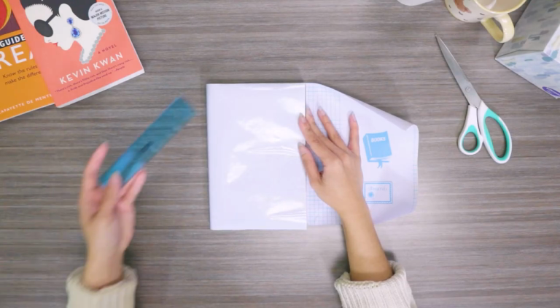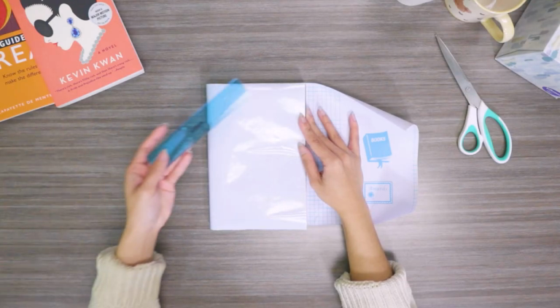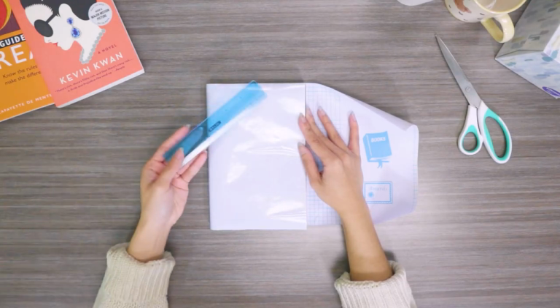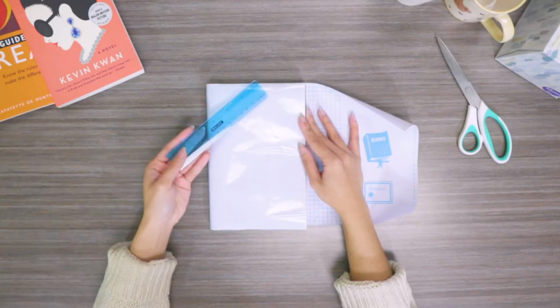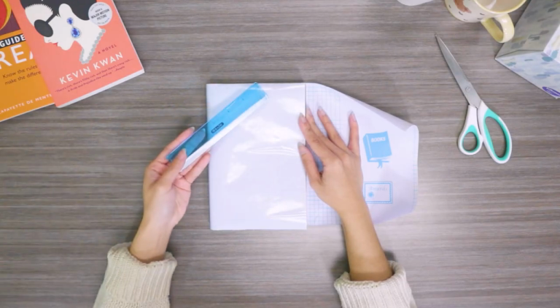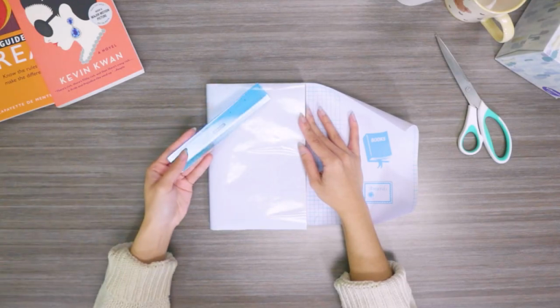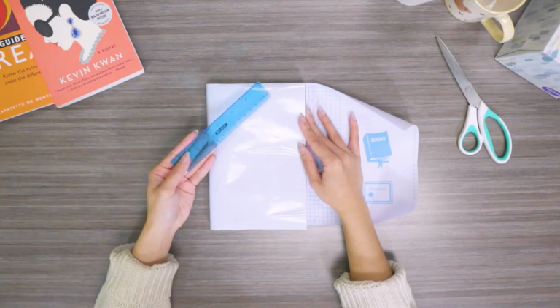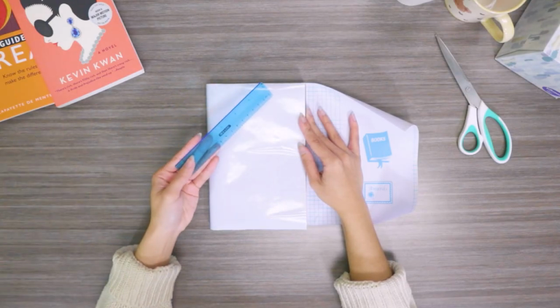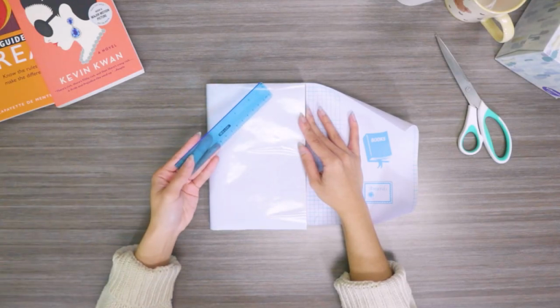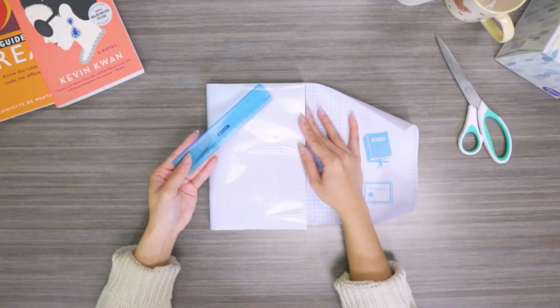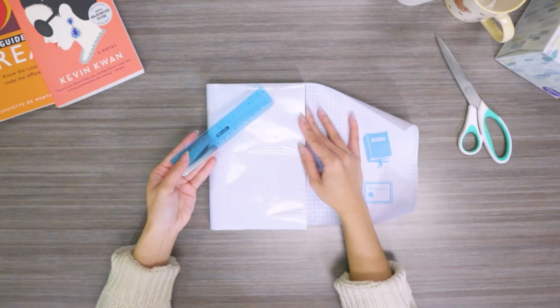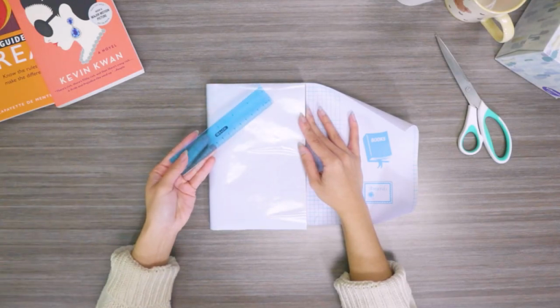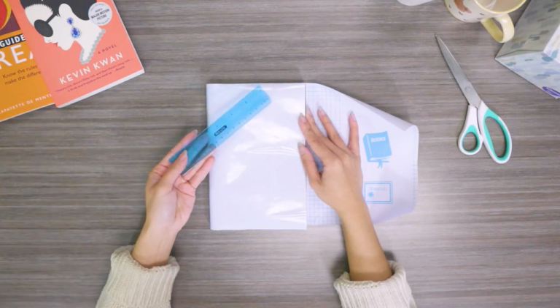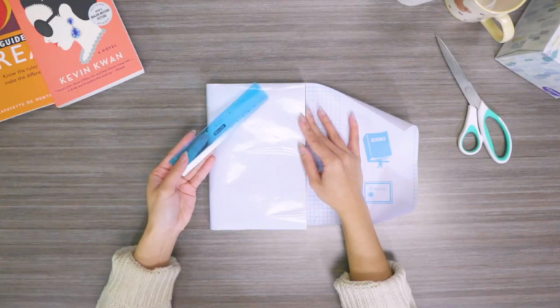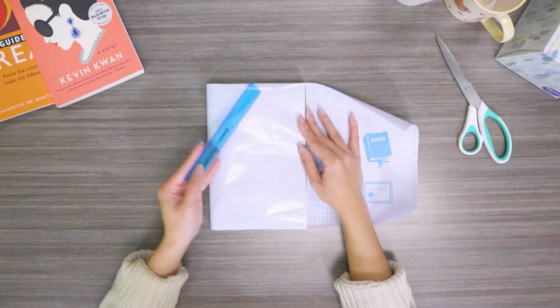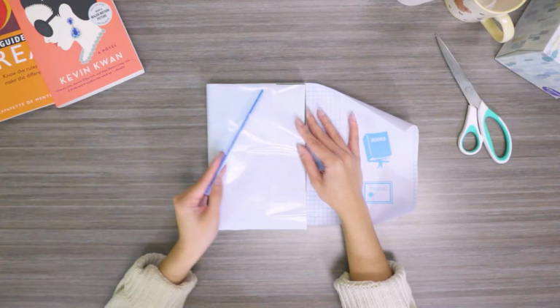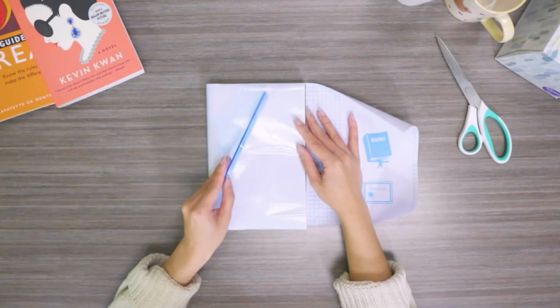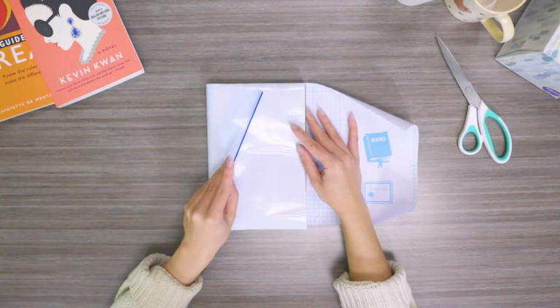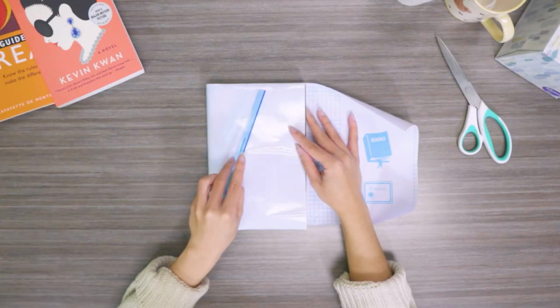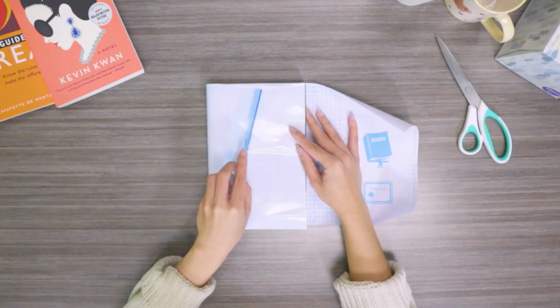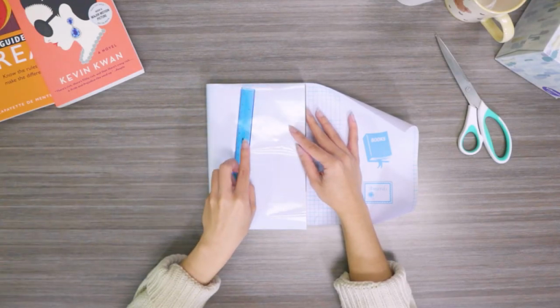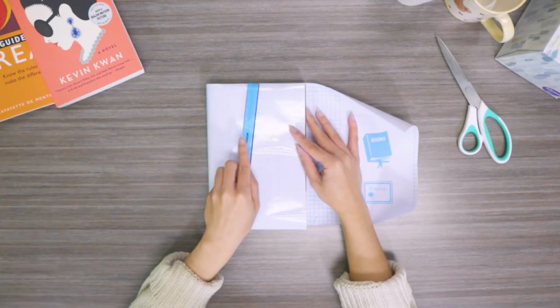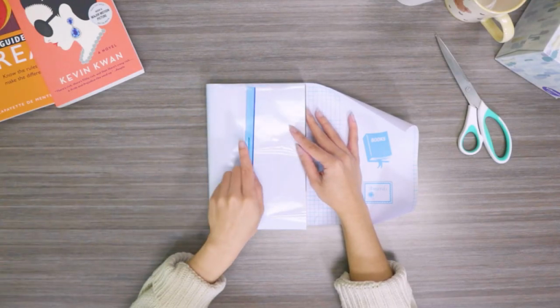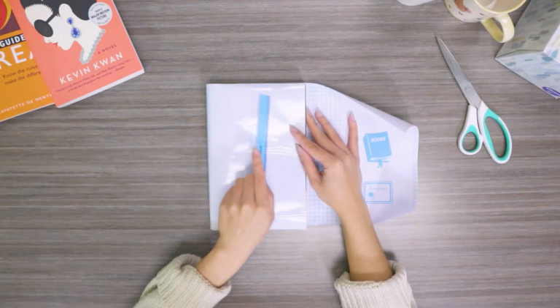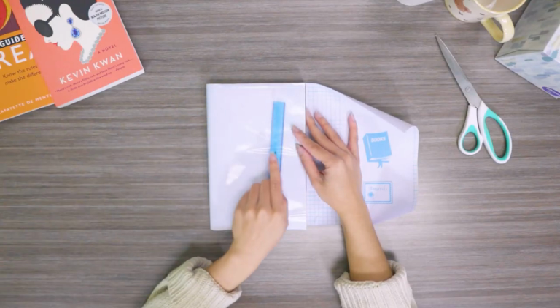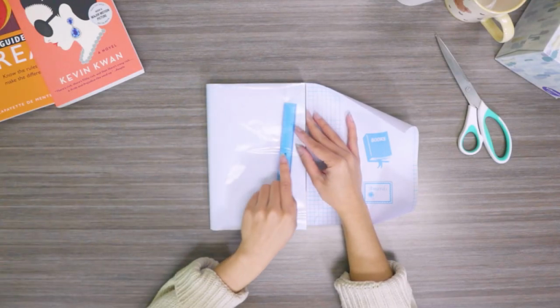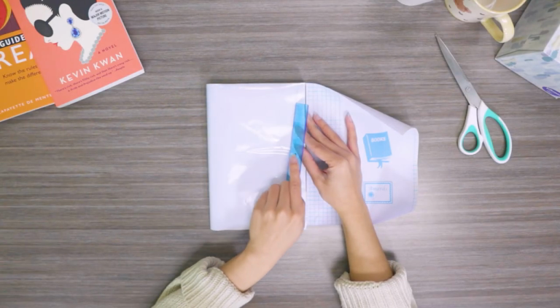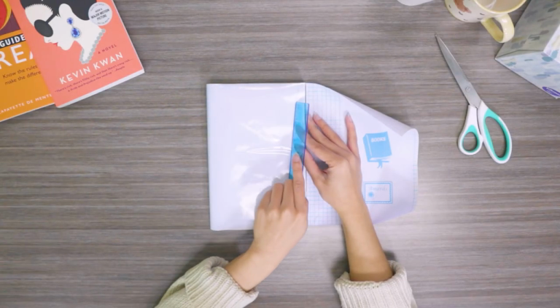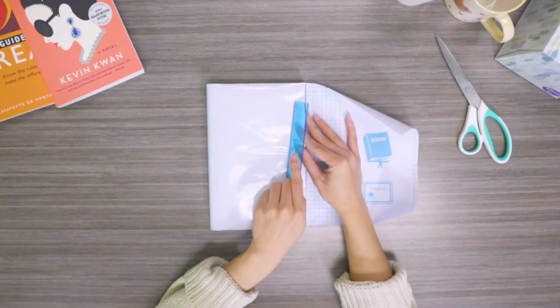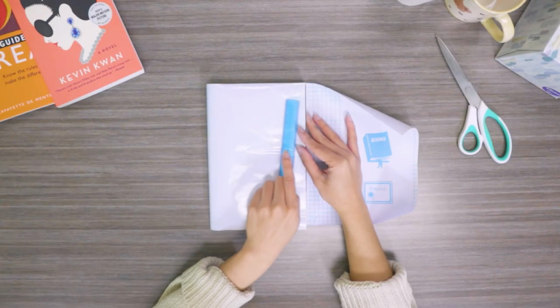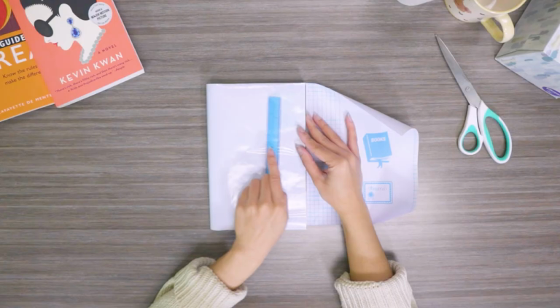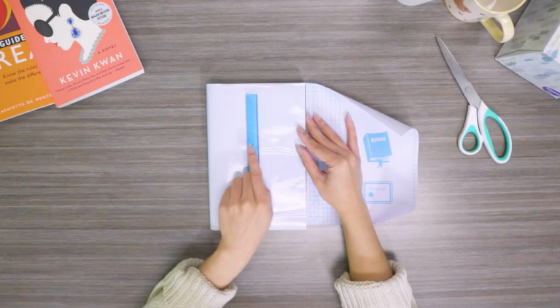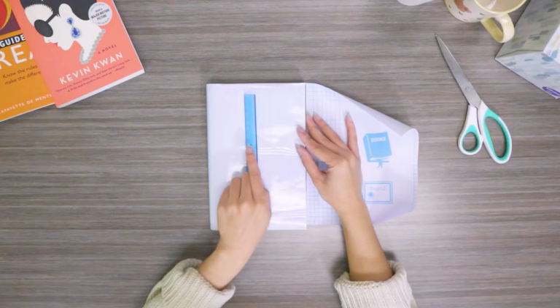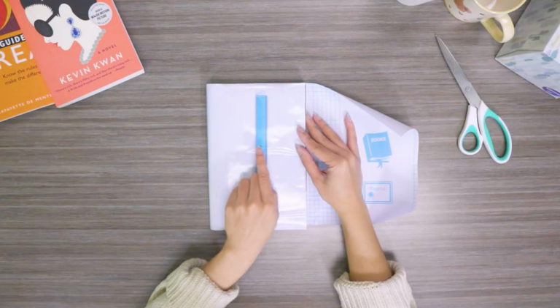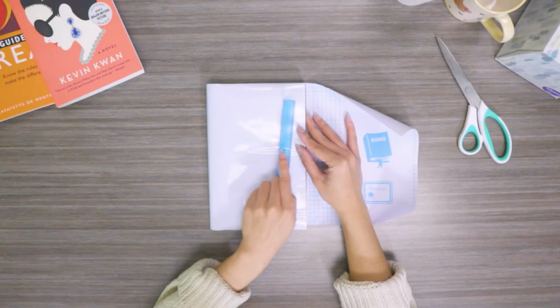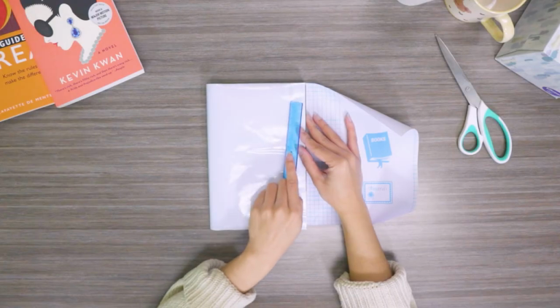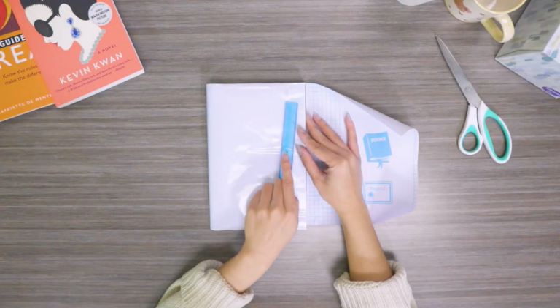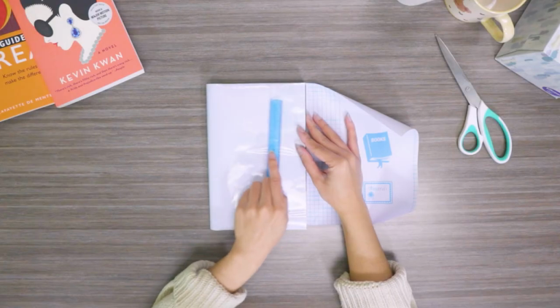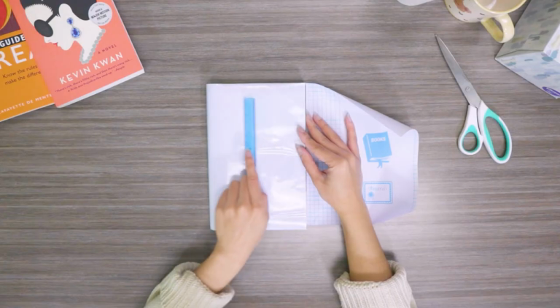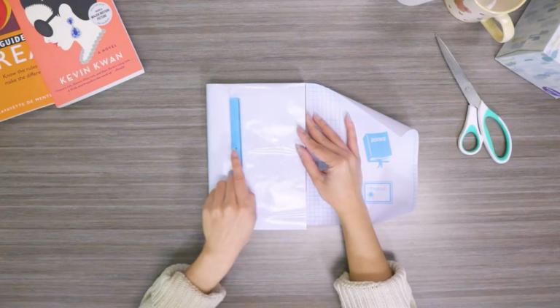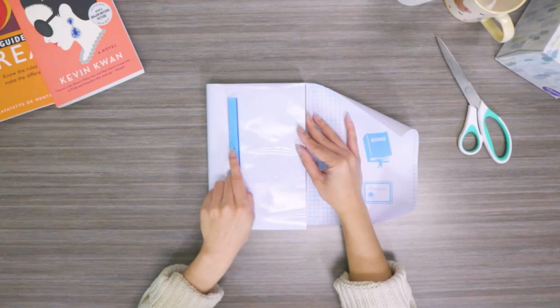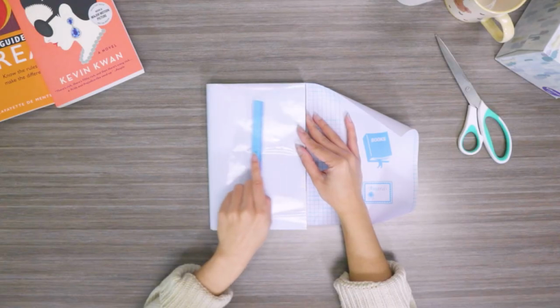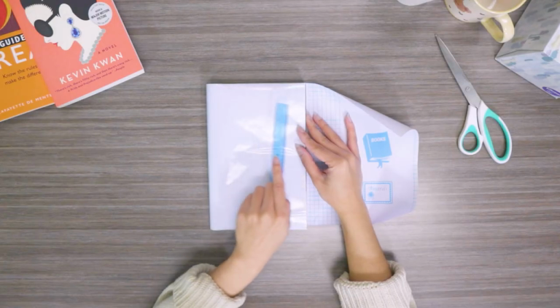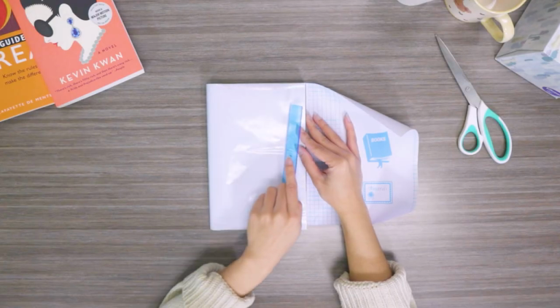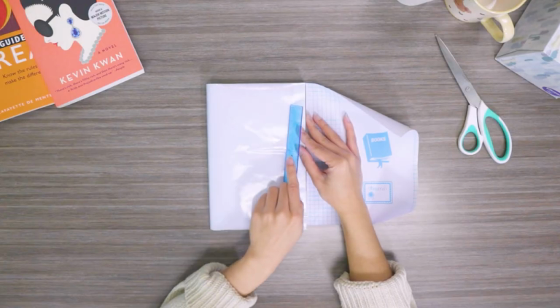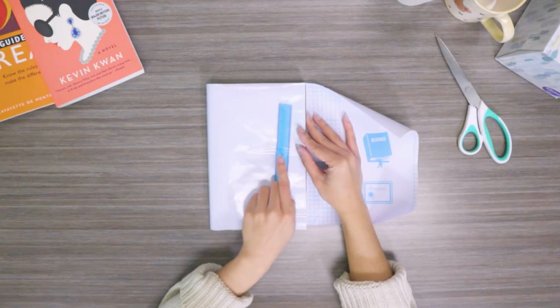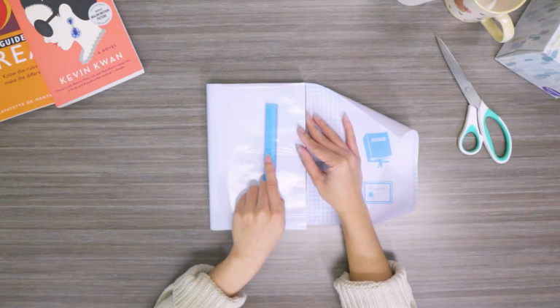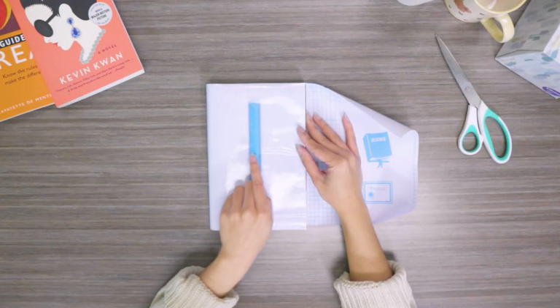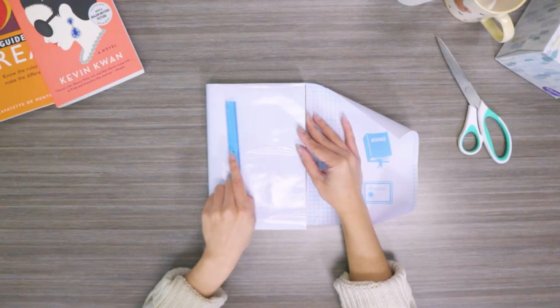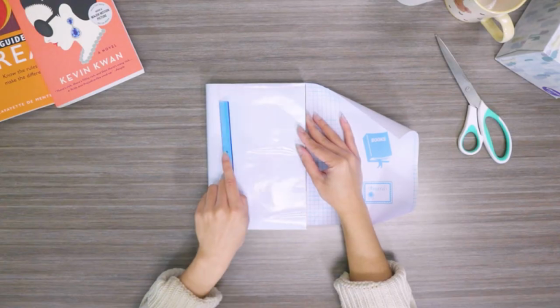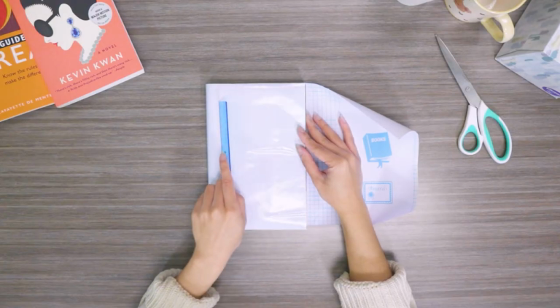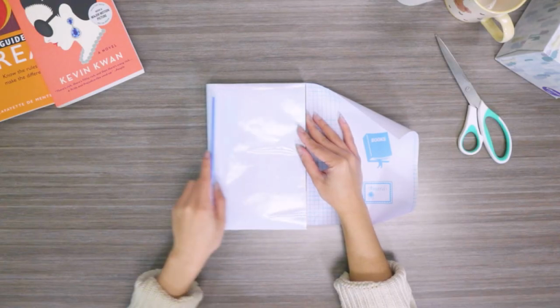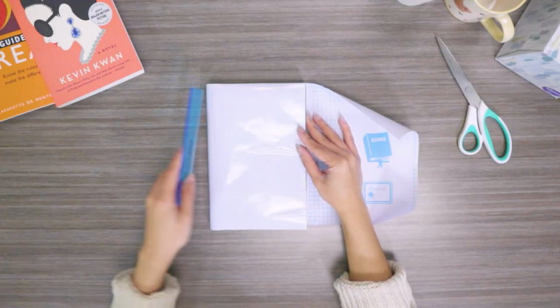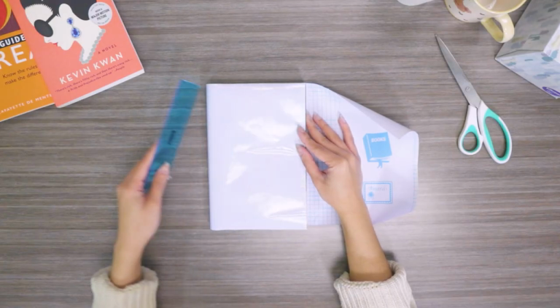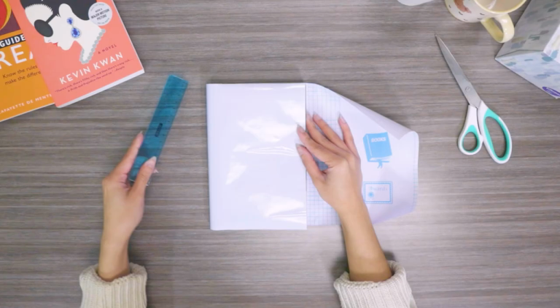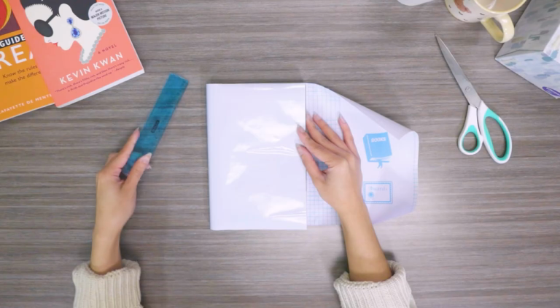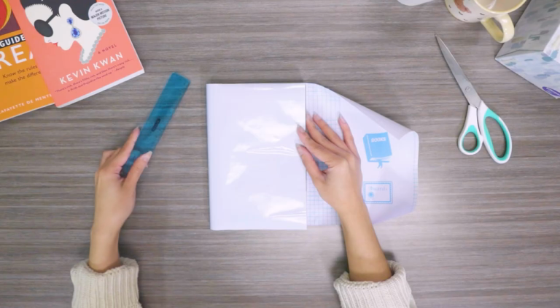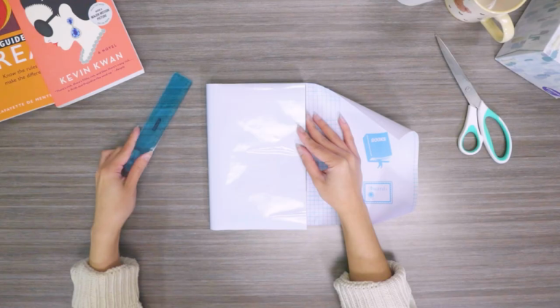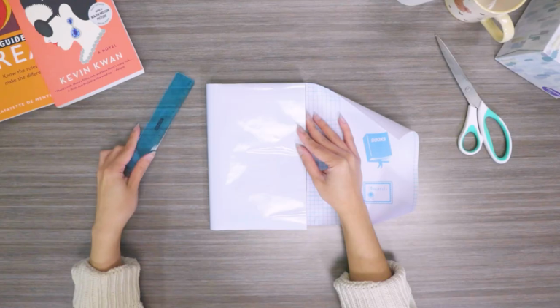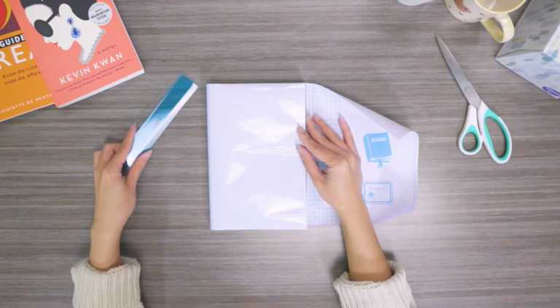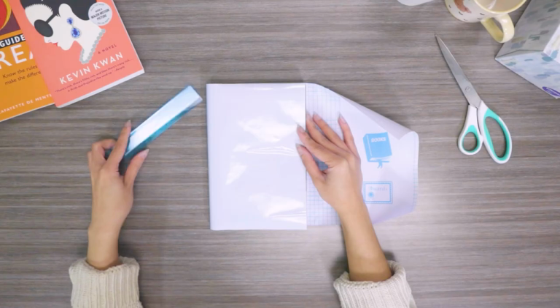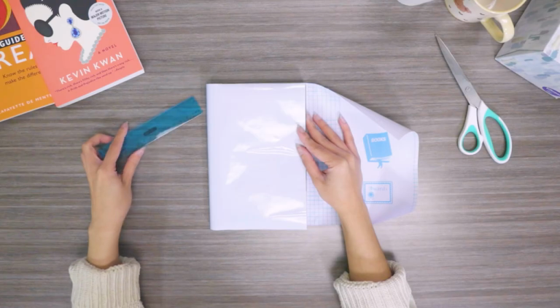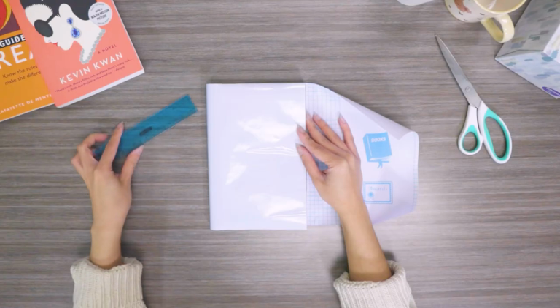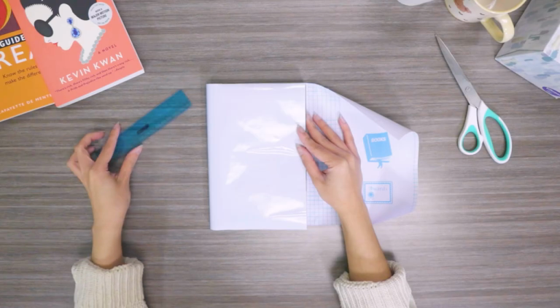We are also using a ruler or any straight edge to make applying the book cover easy and without any bubbles.